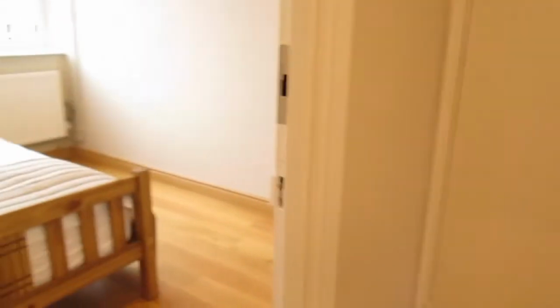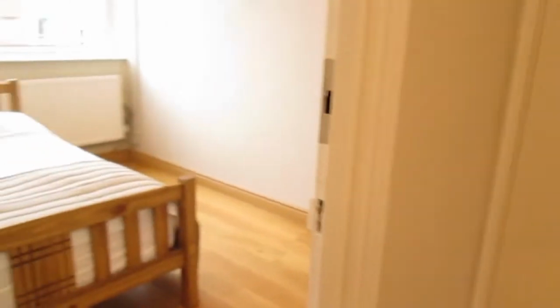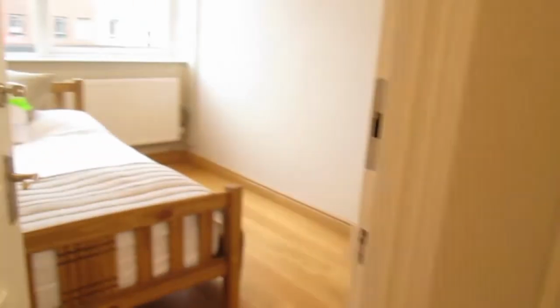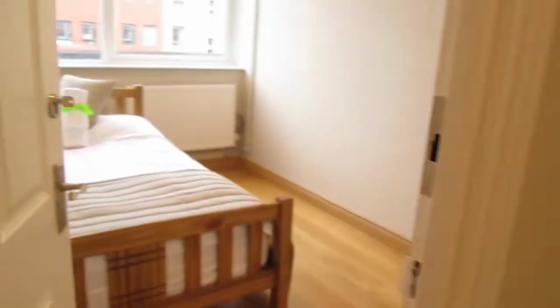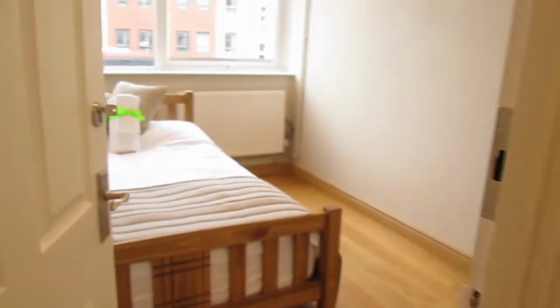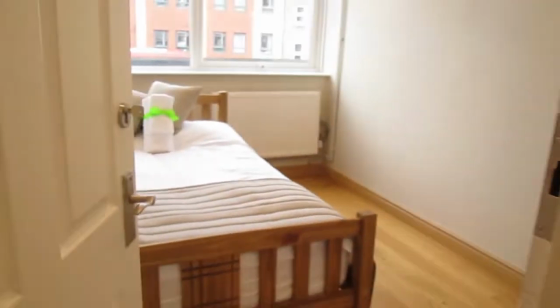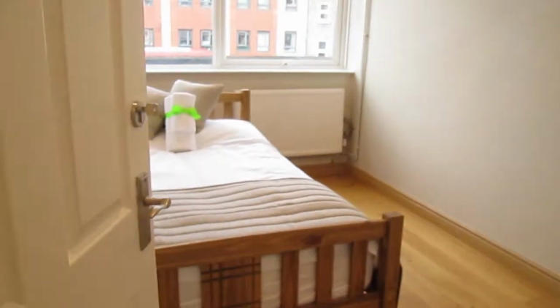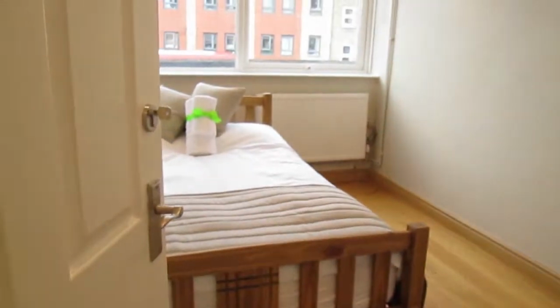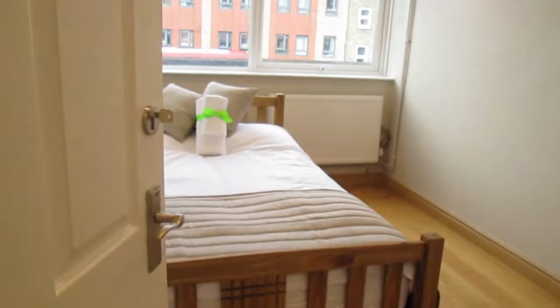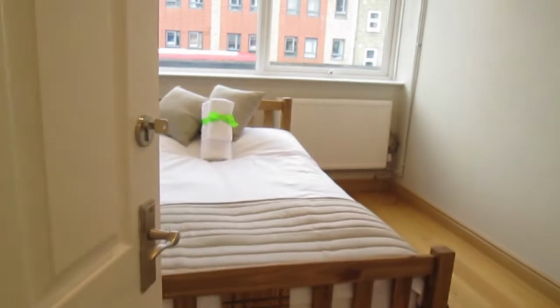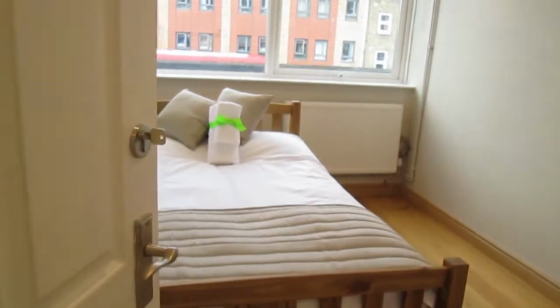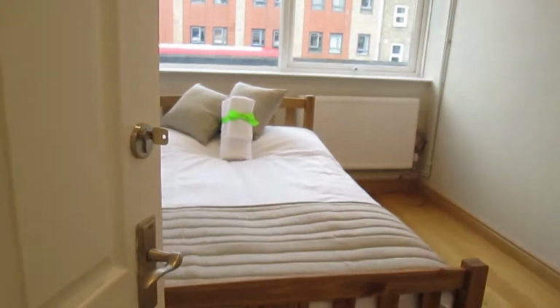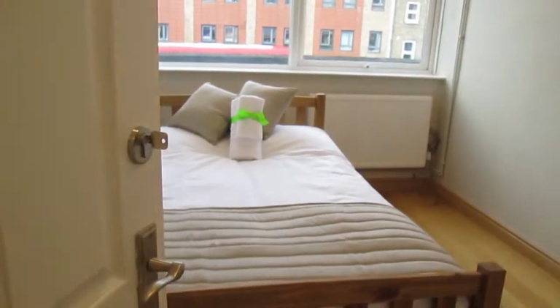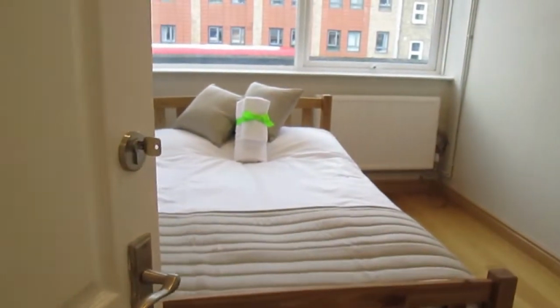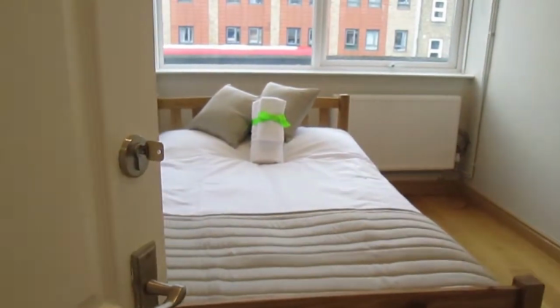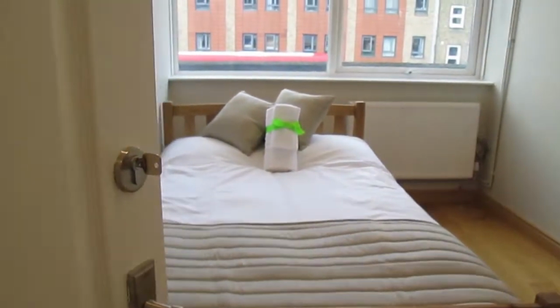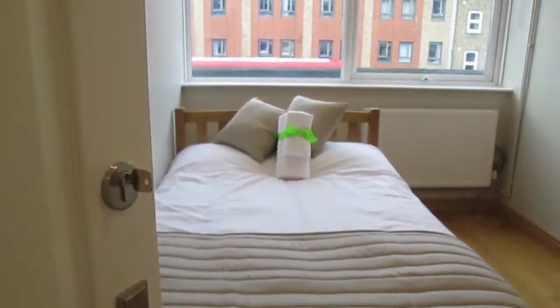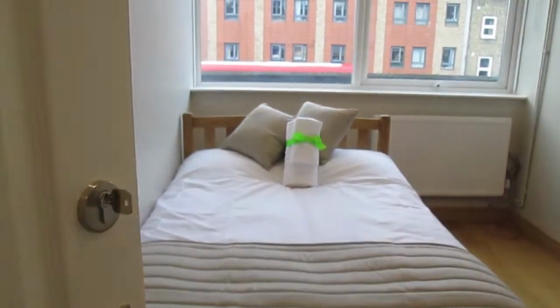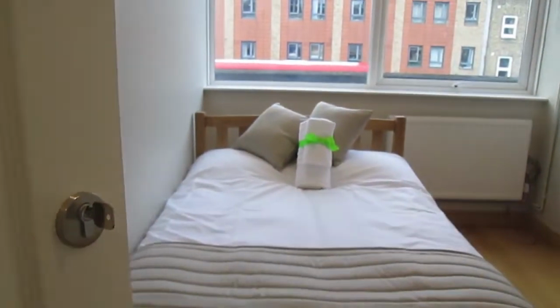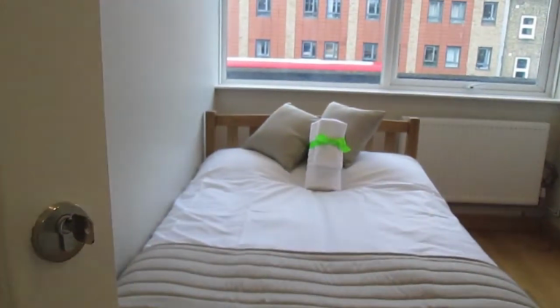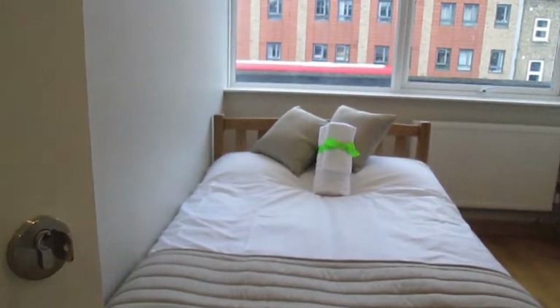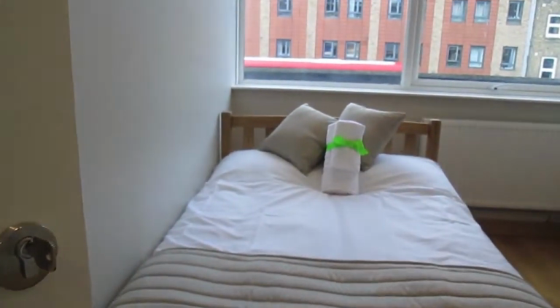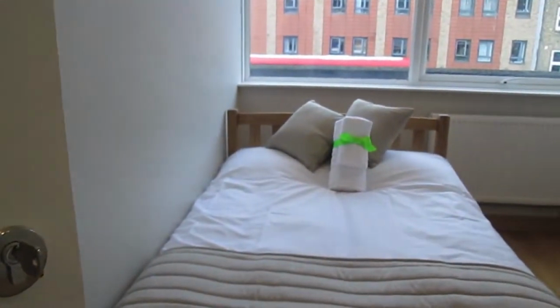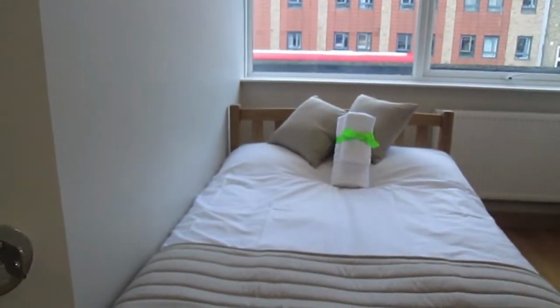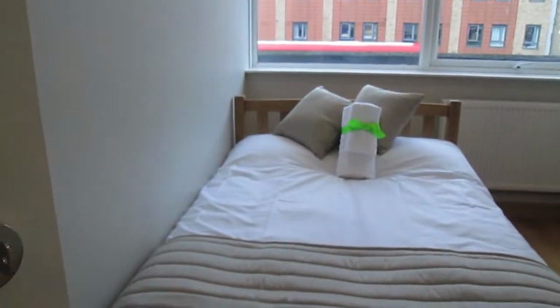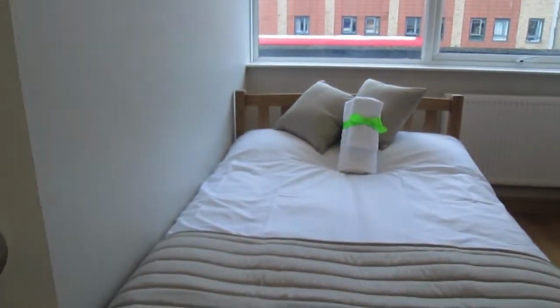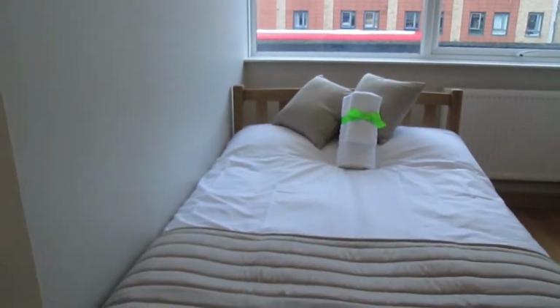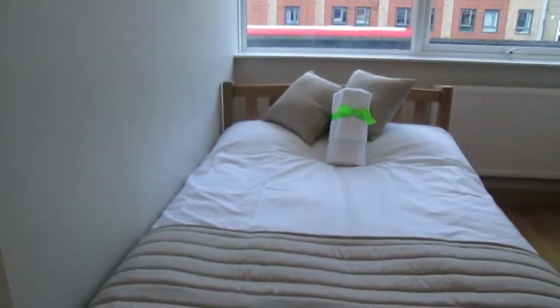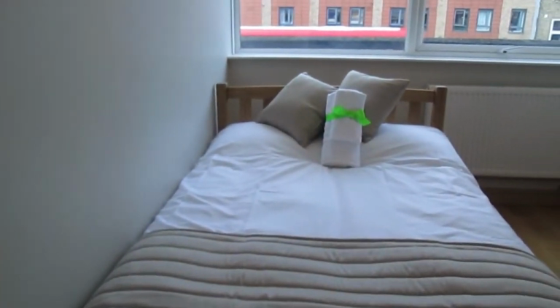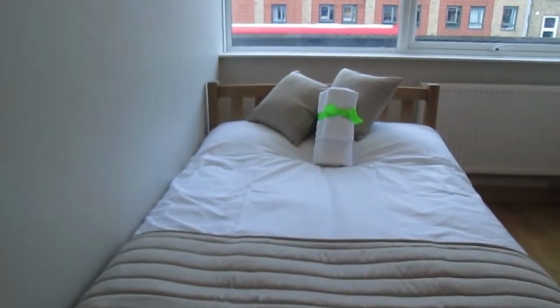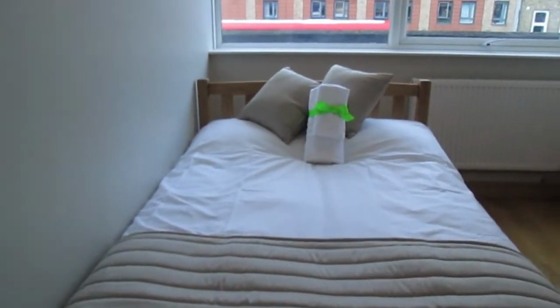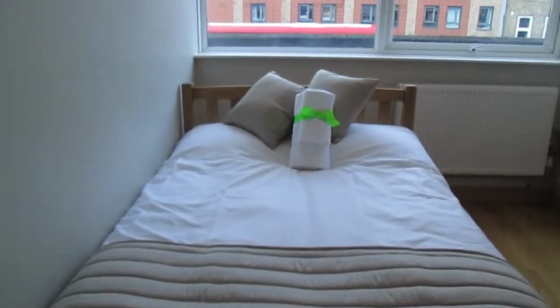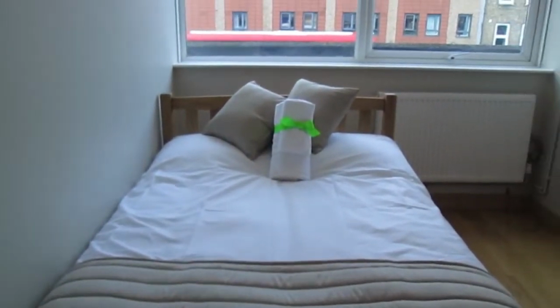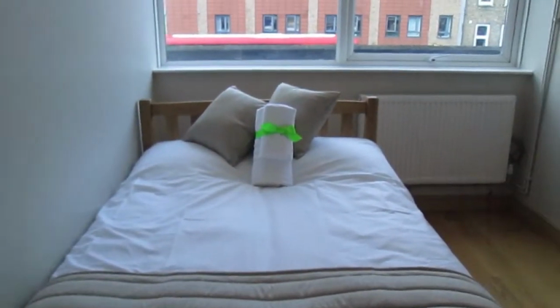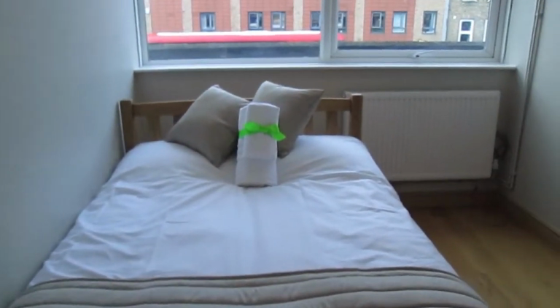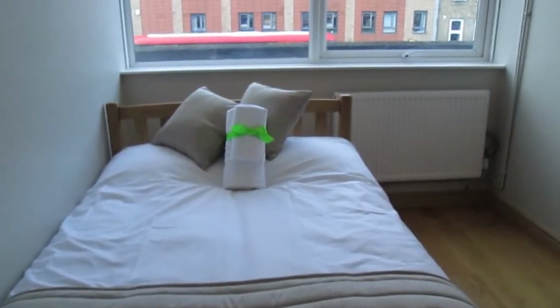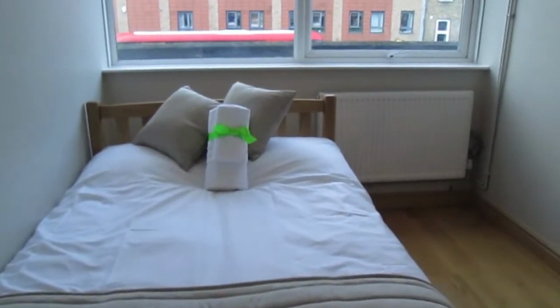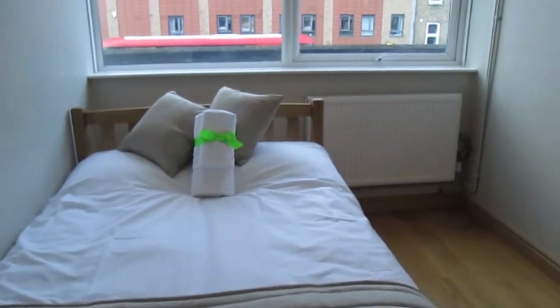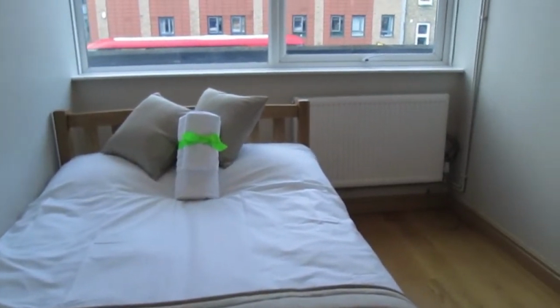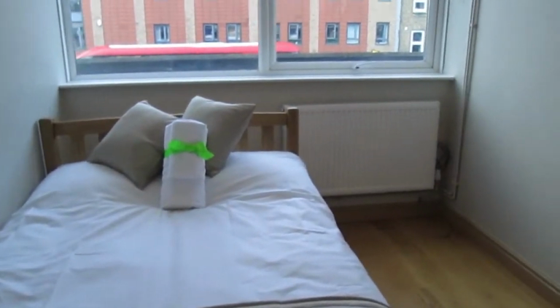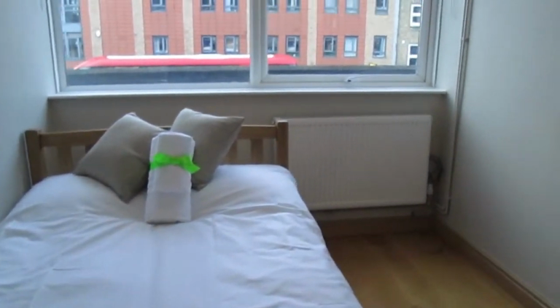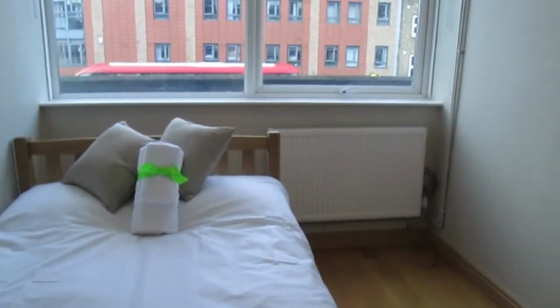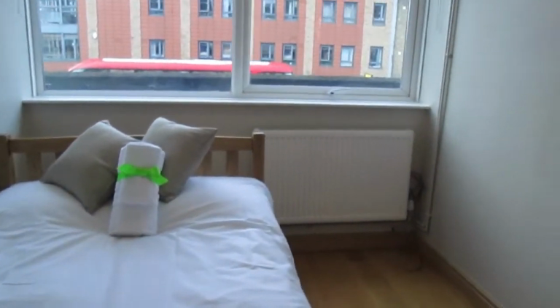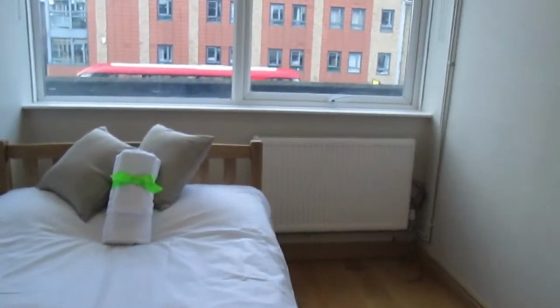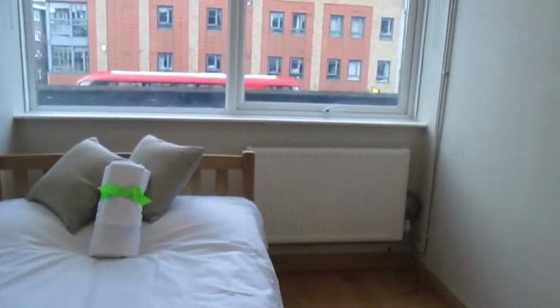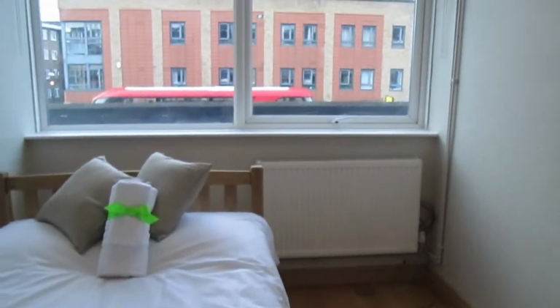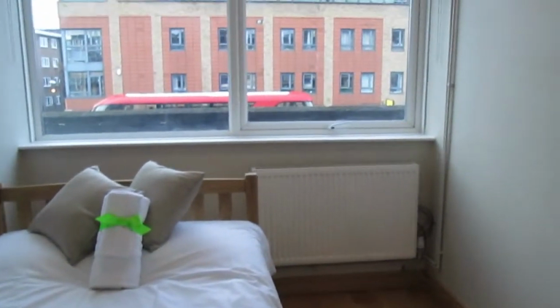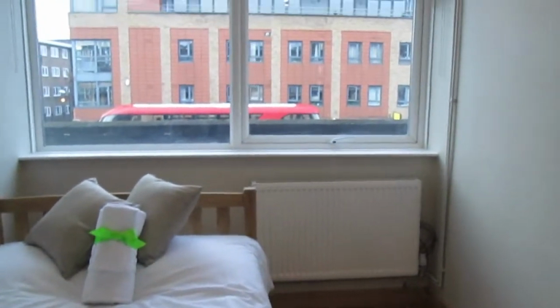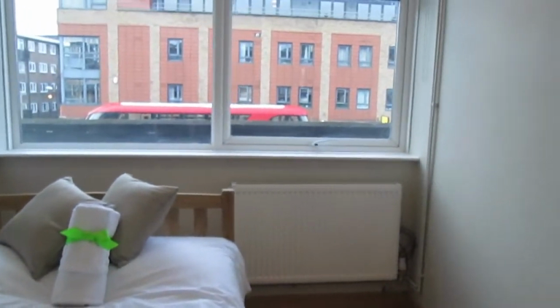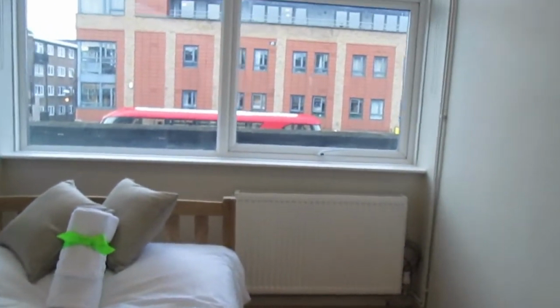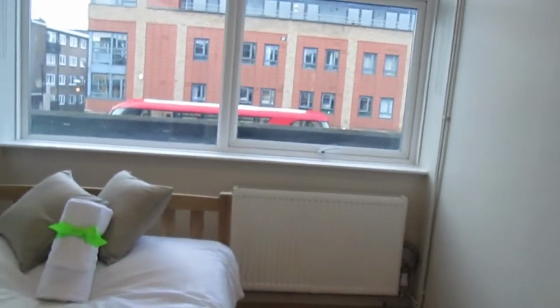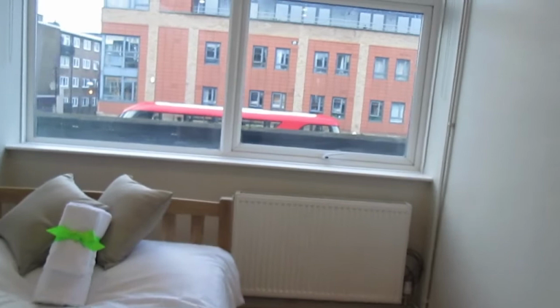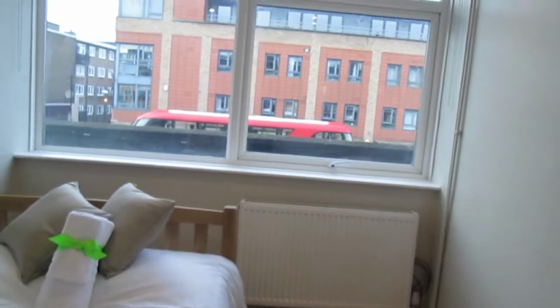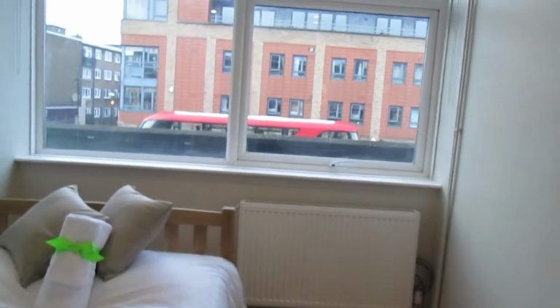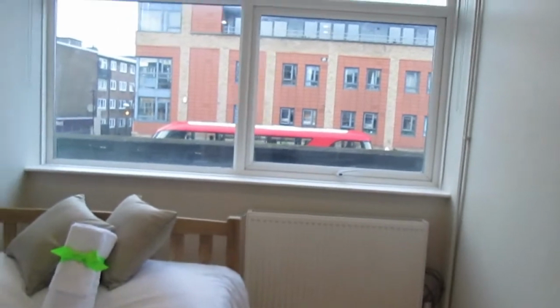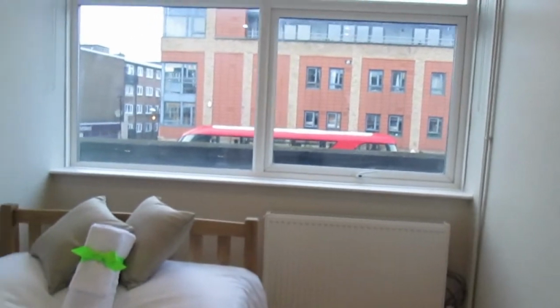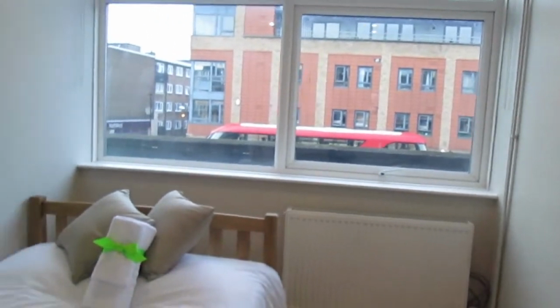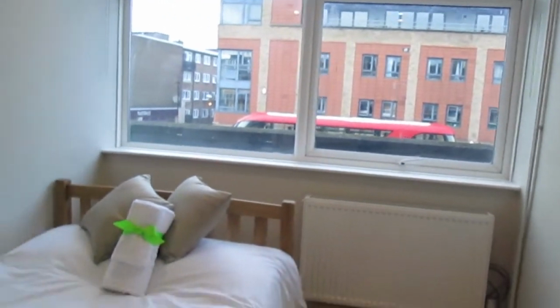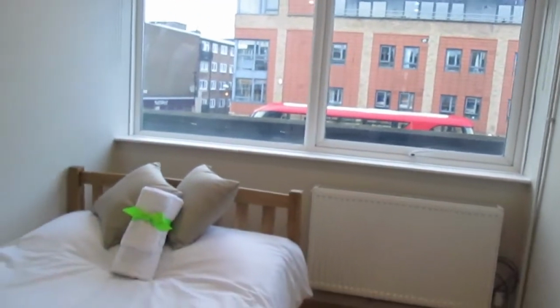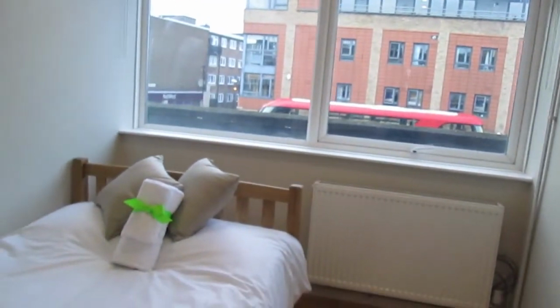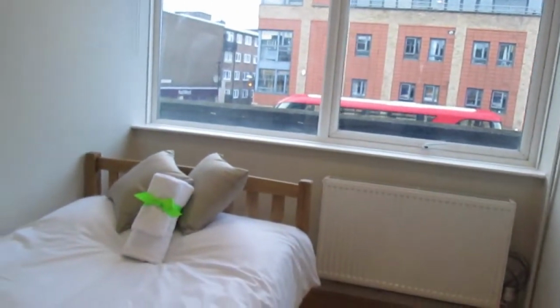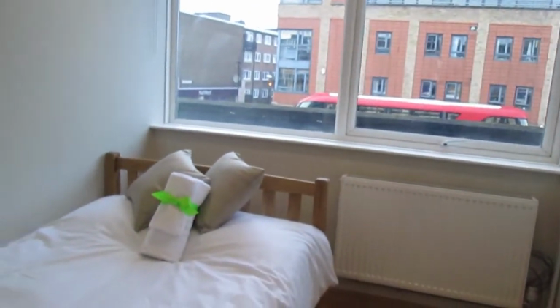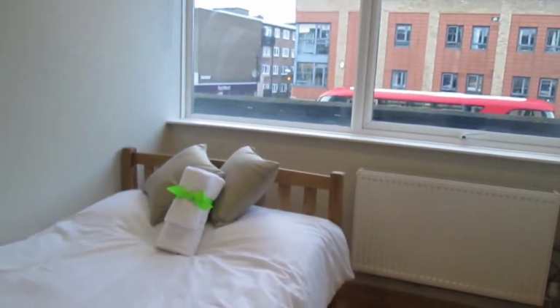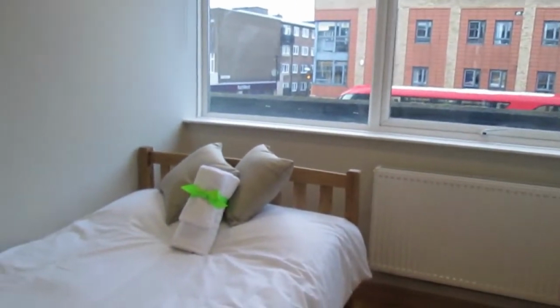And then there's the first bedroom with a double bed, which also overlooks the high street.